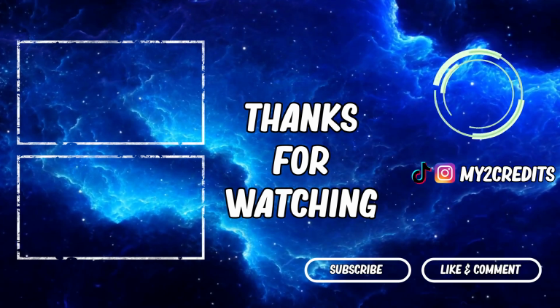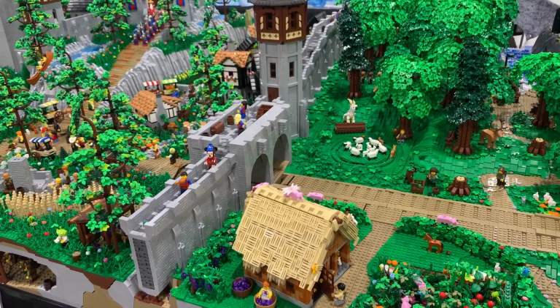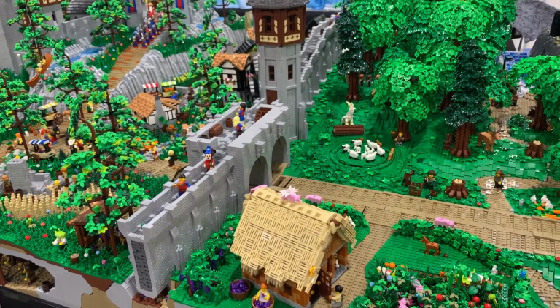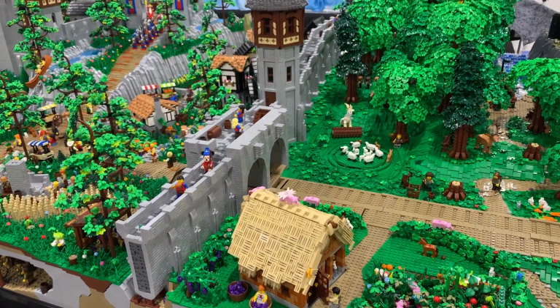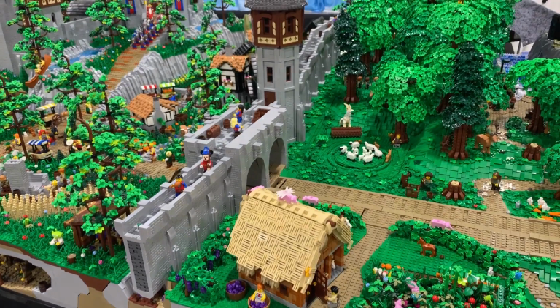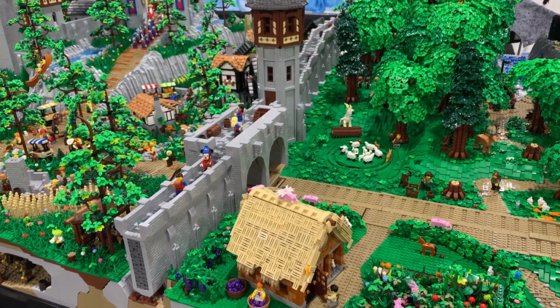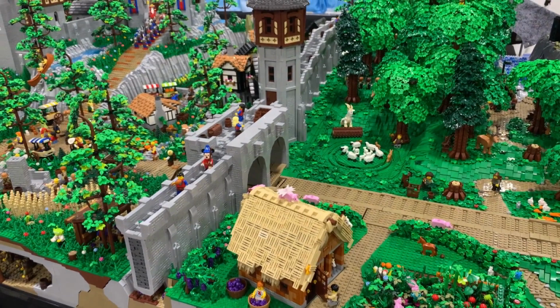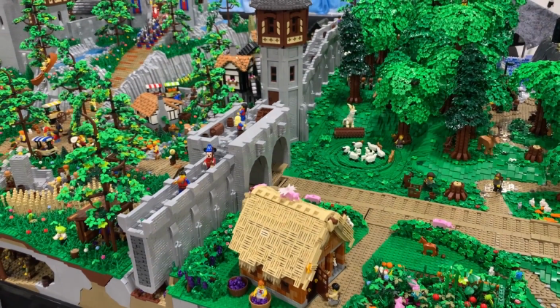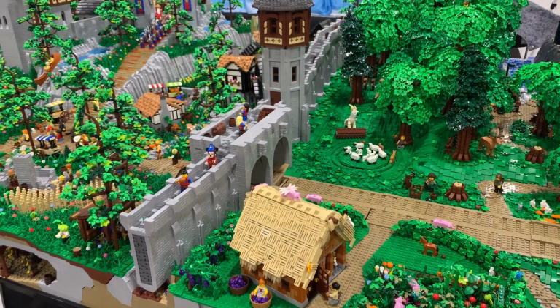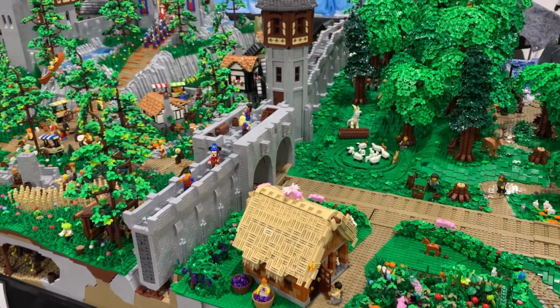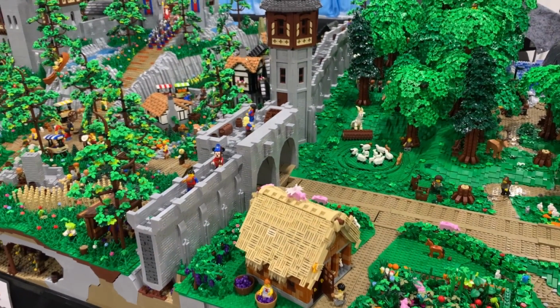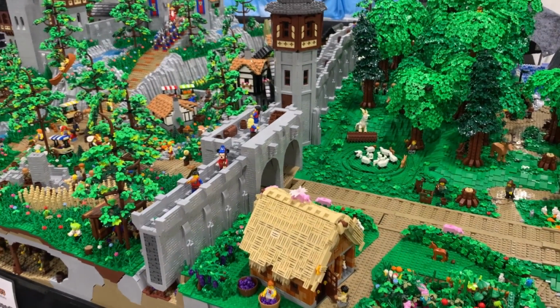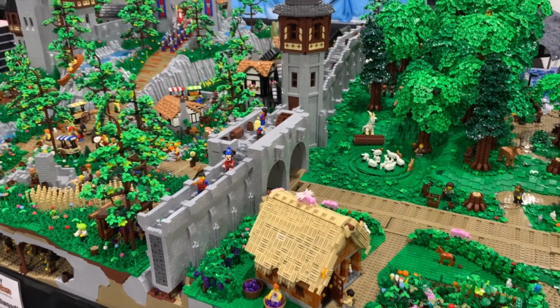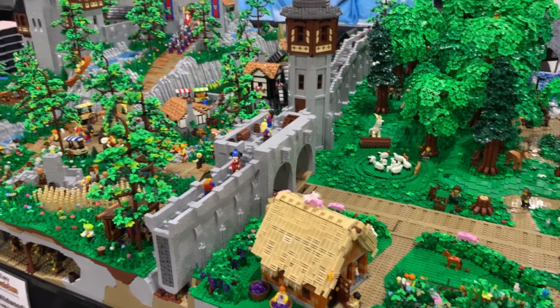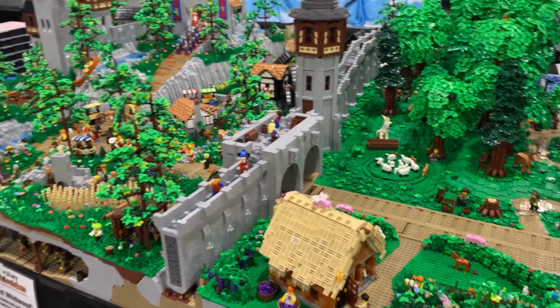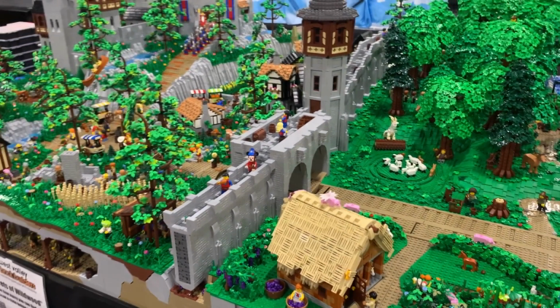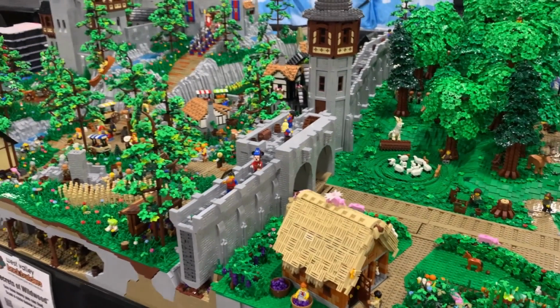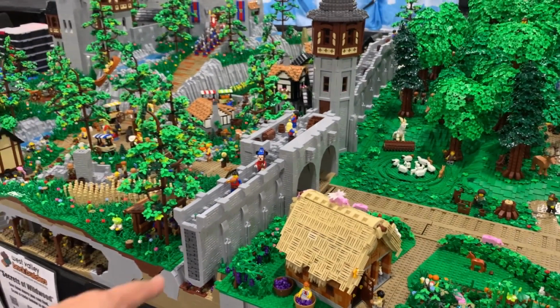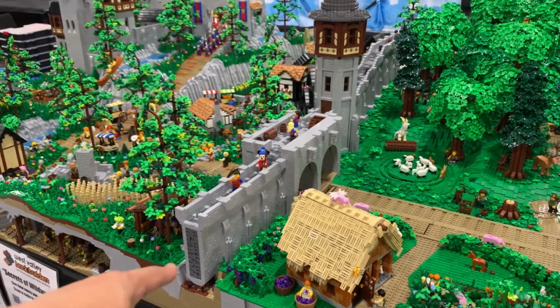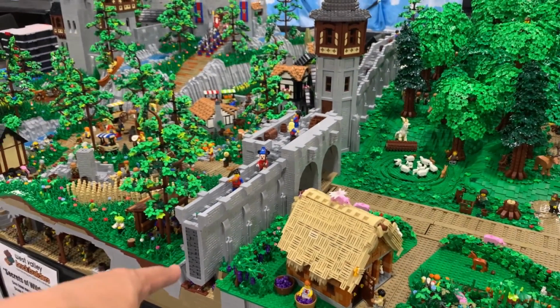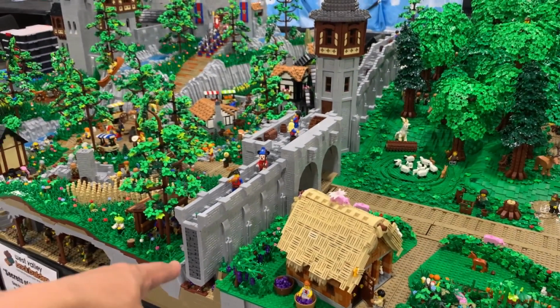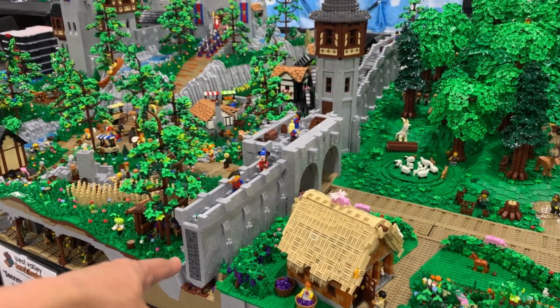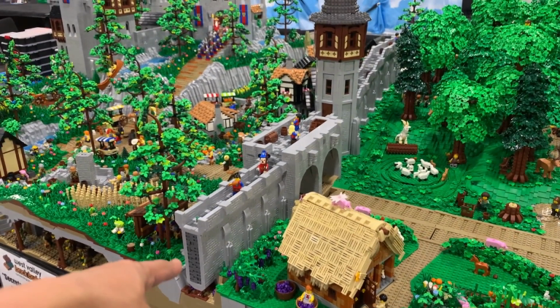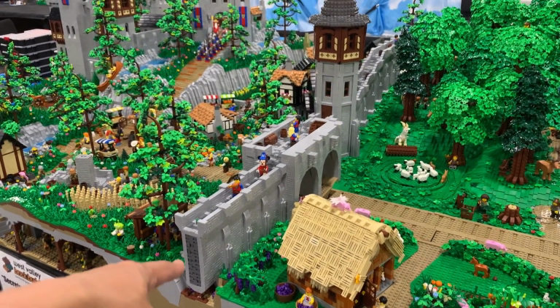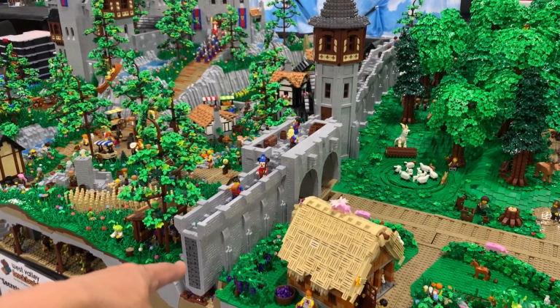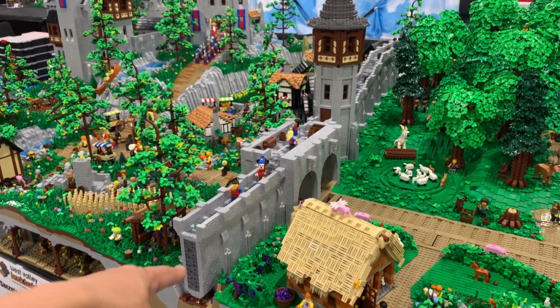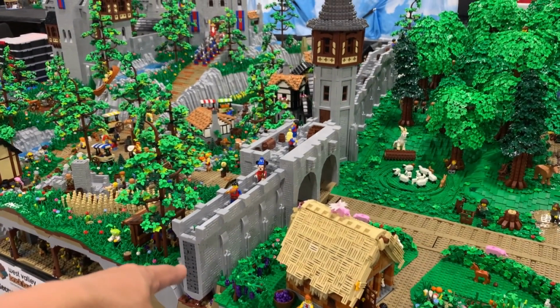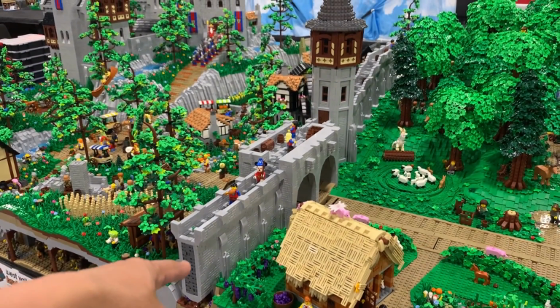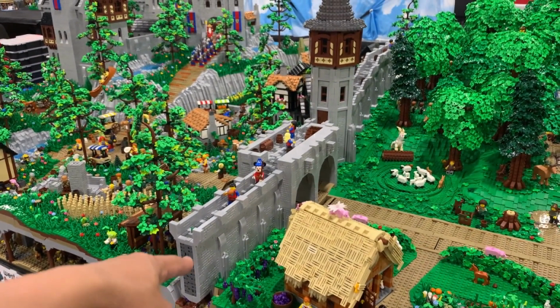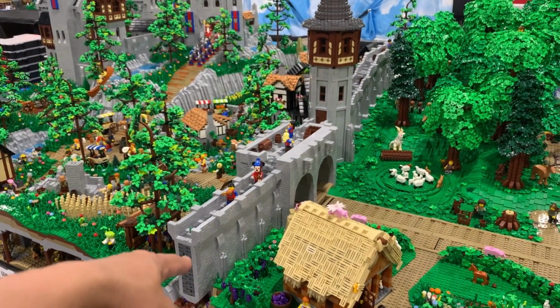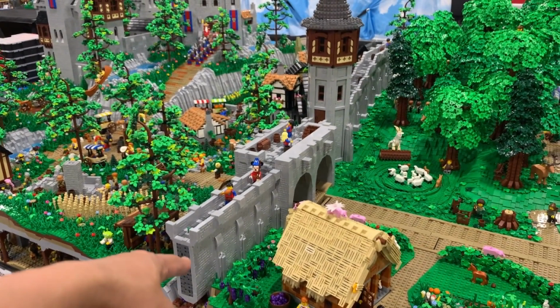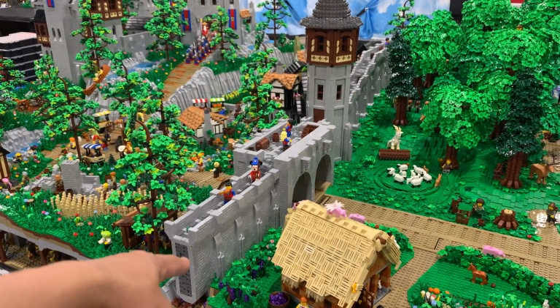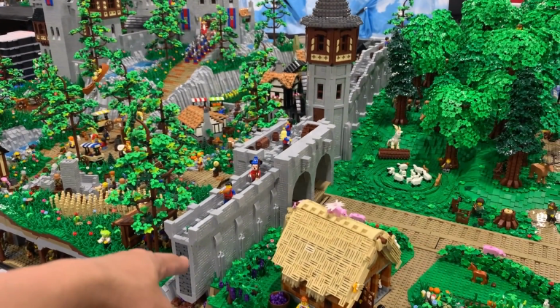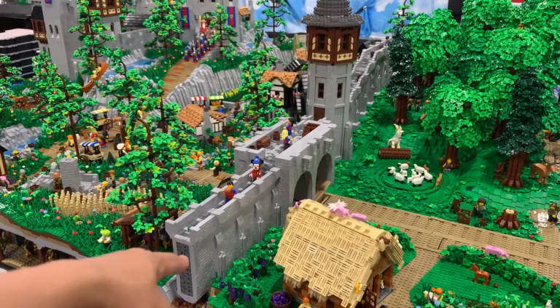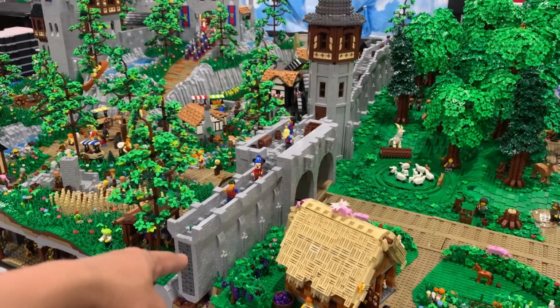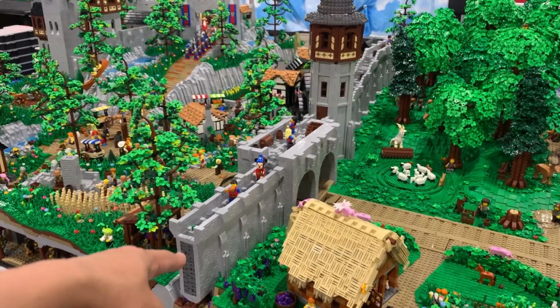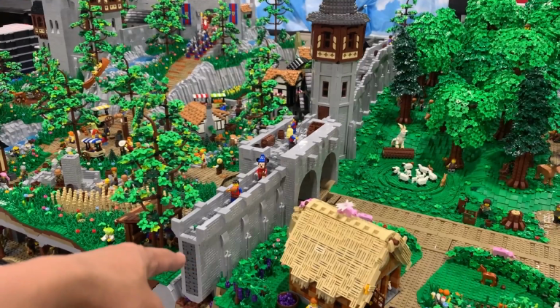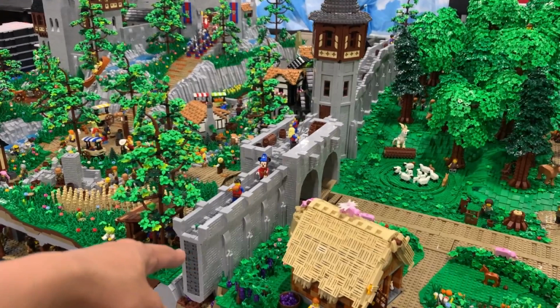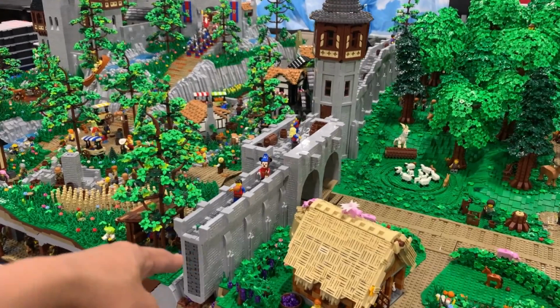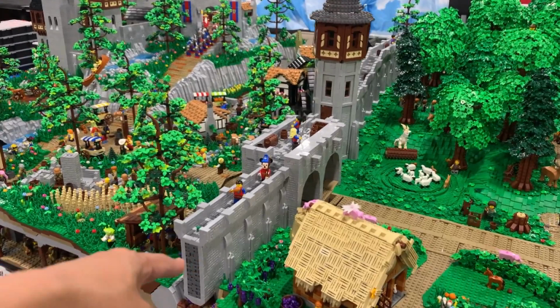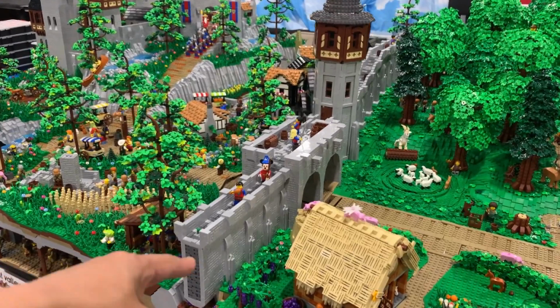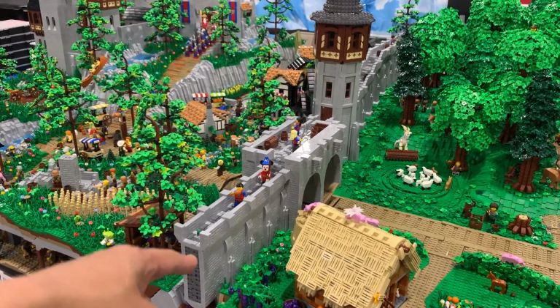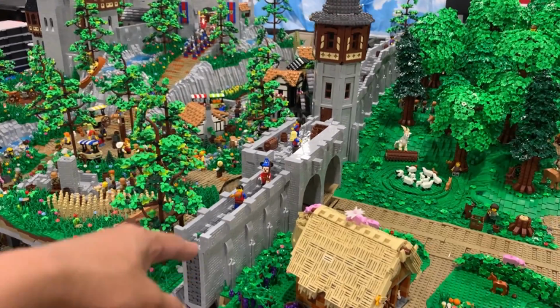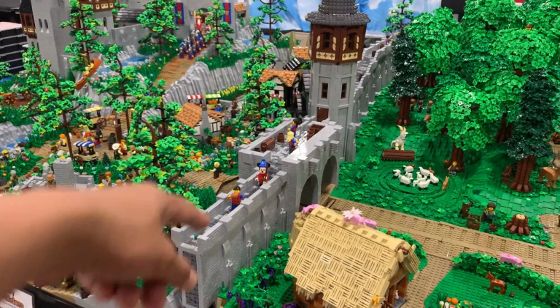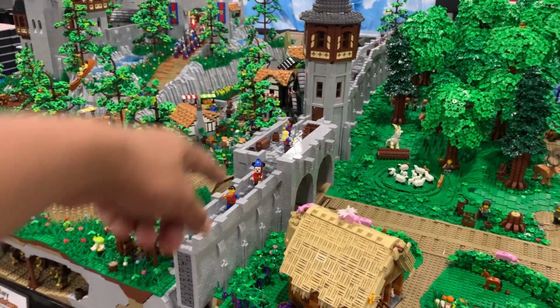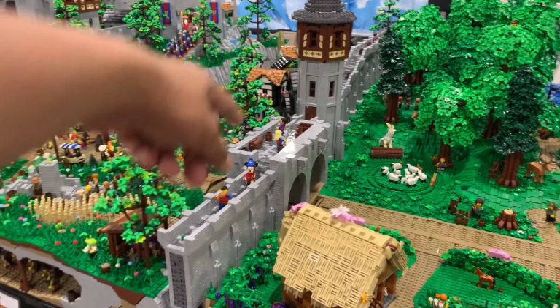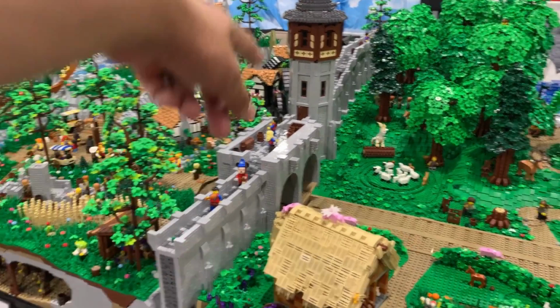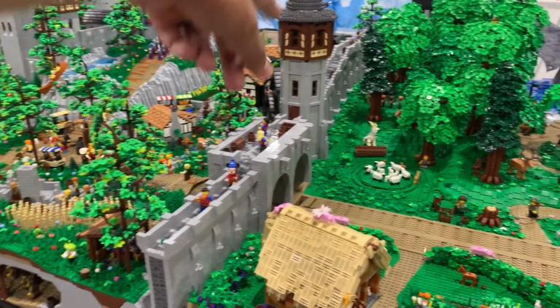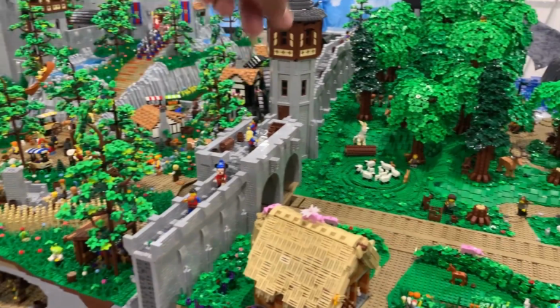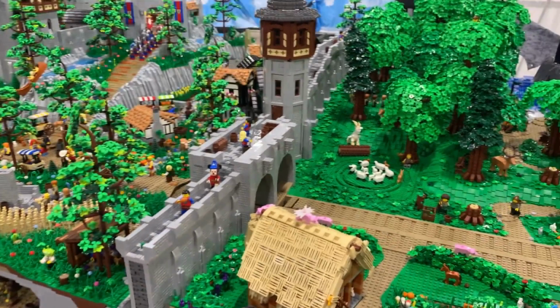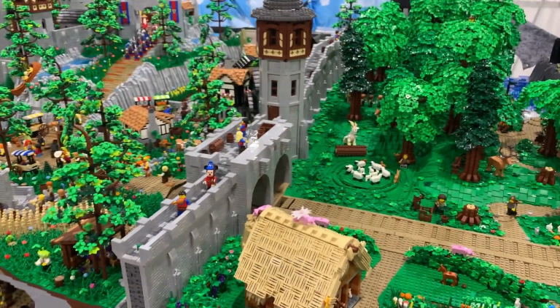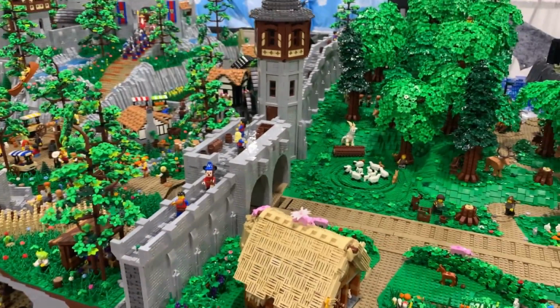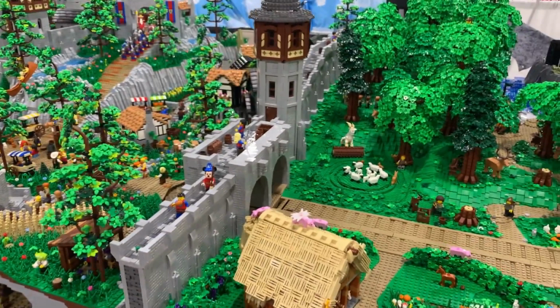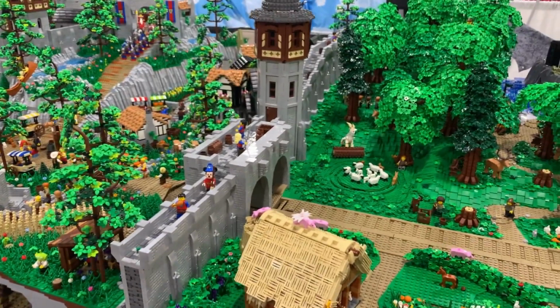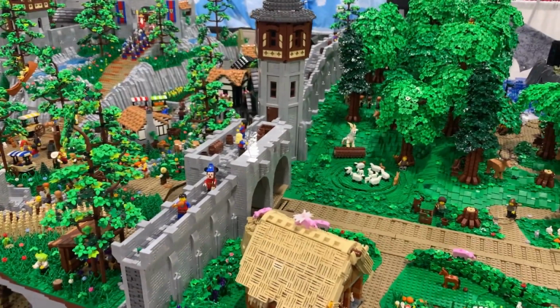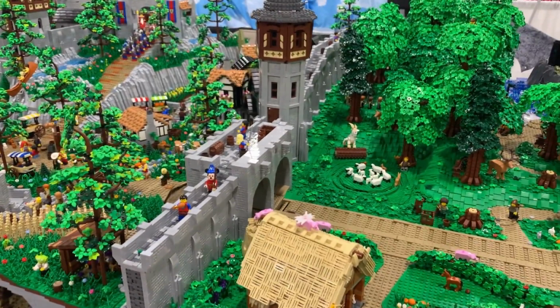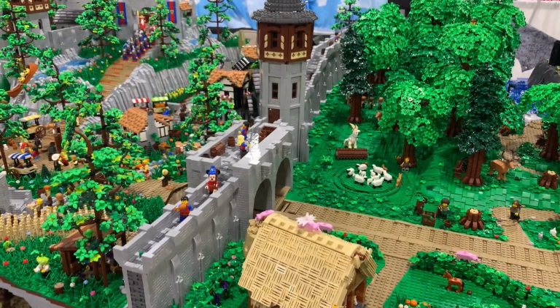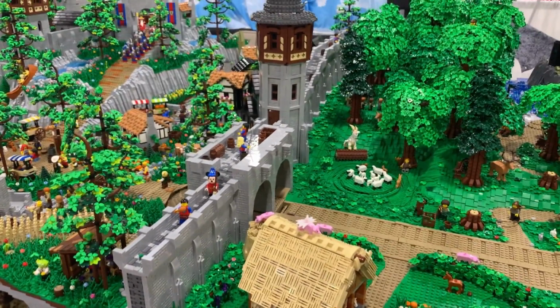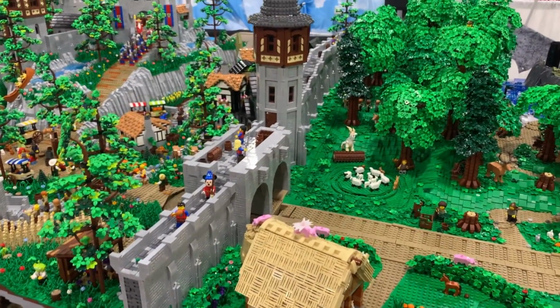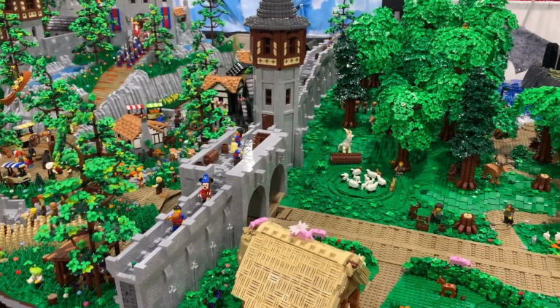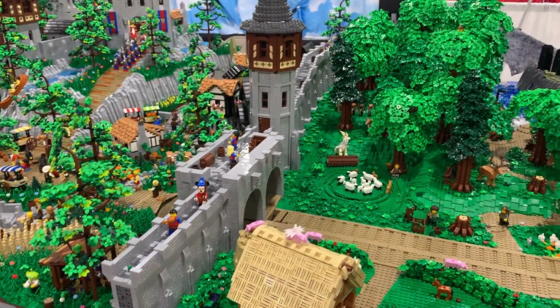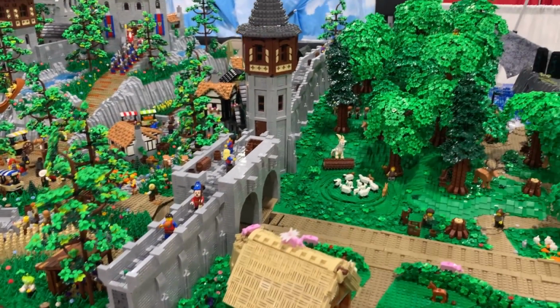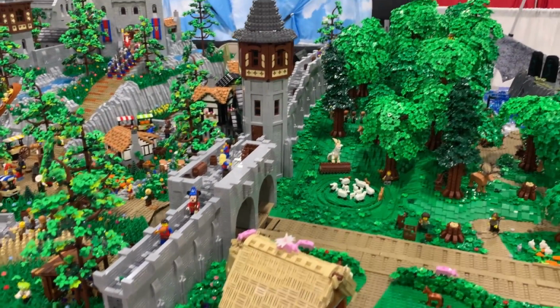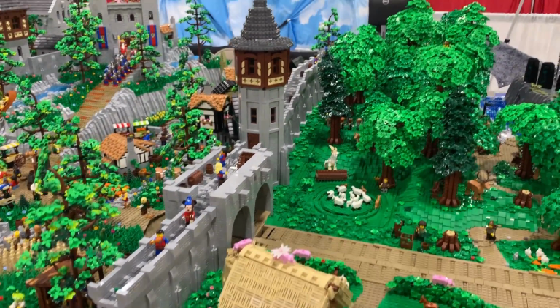Hey, Doug. Yes. Can you tell me how the wall is held together? Not really well.